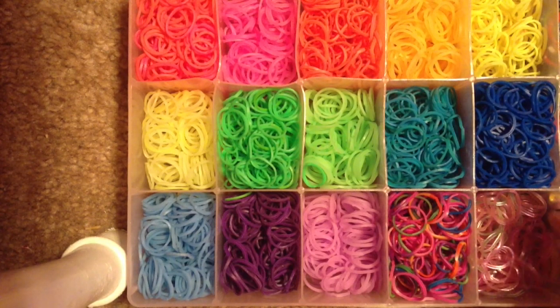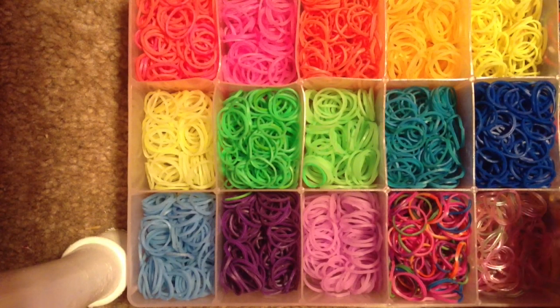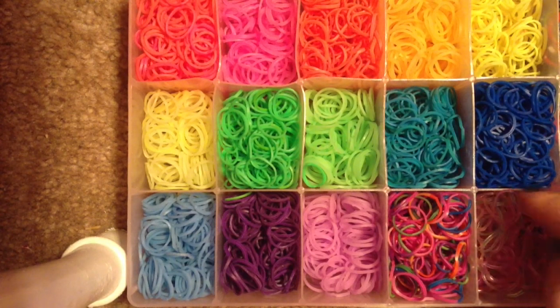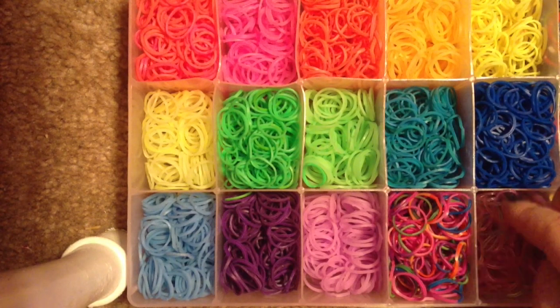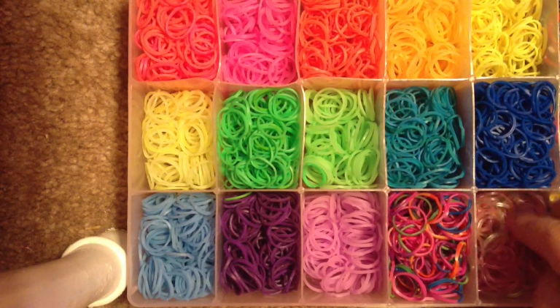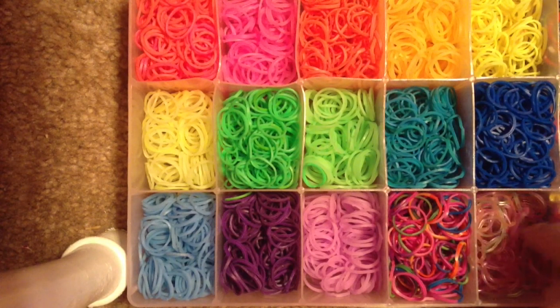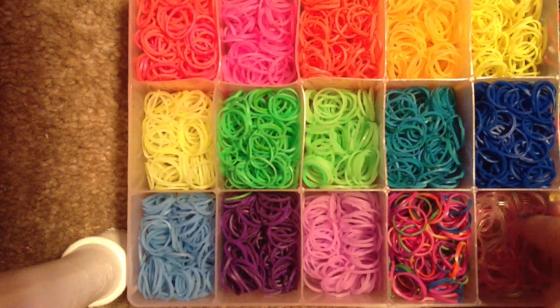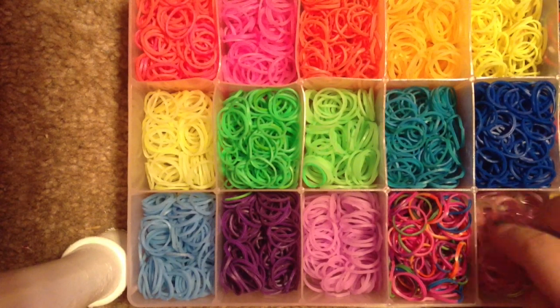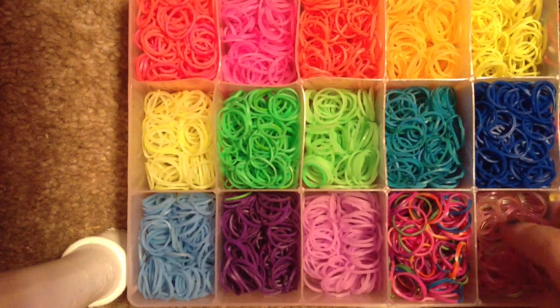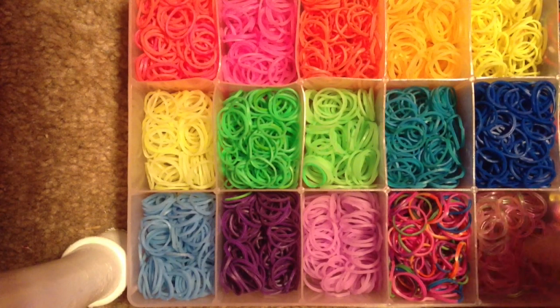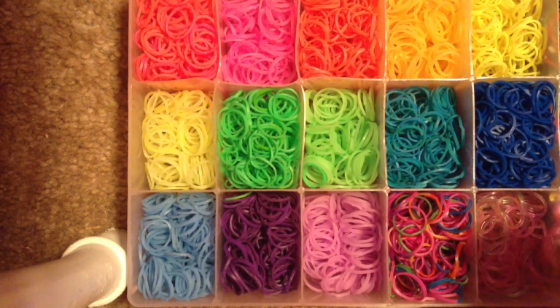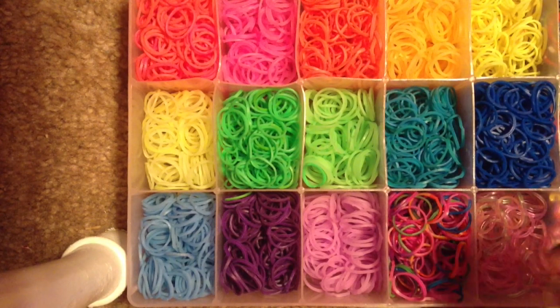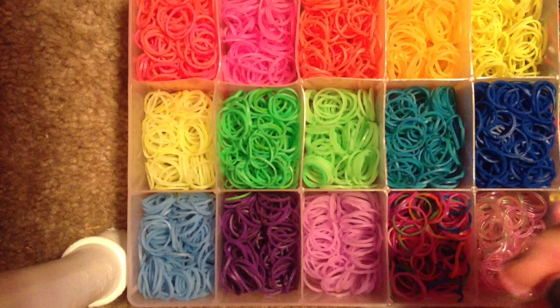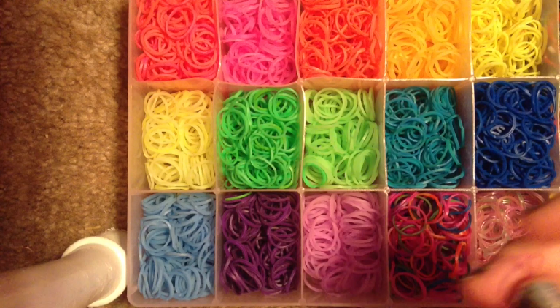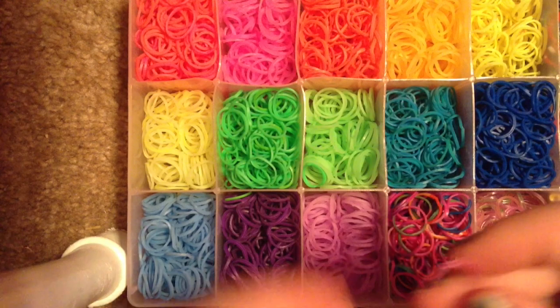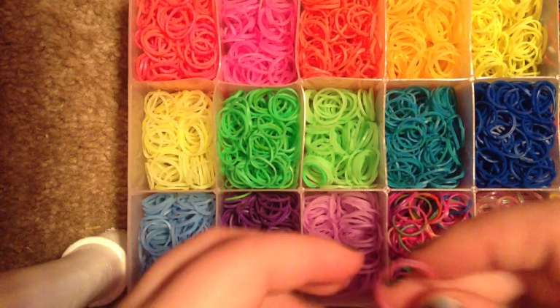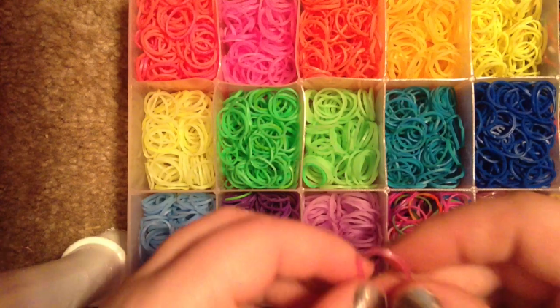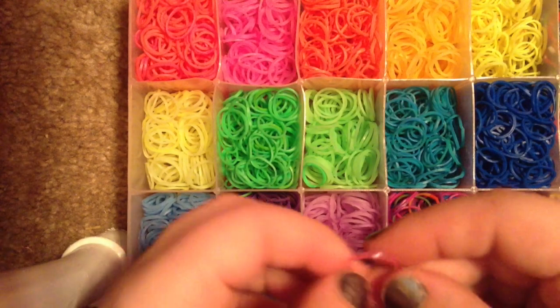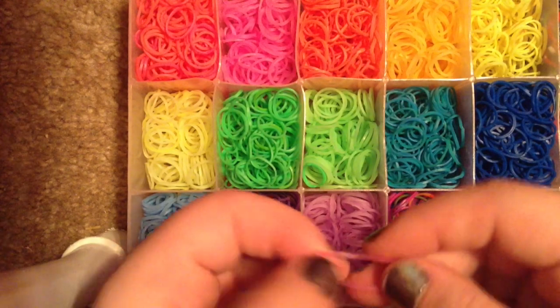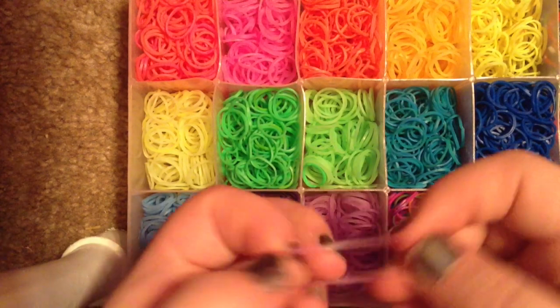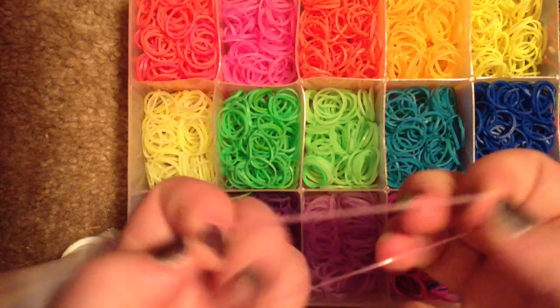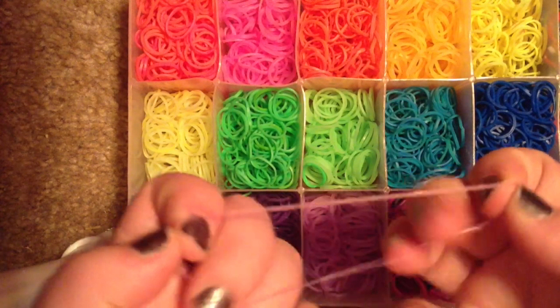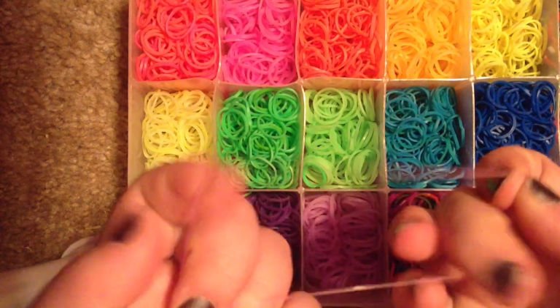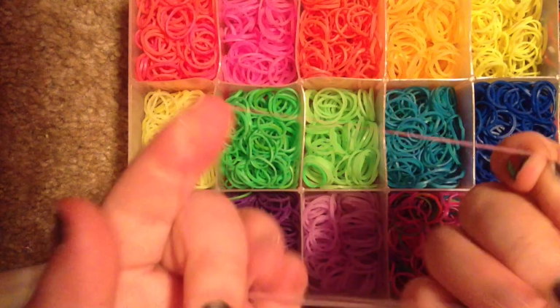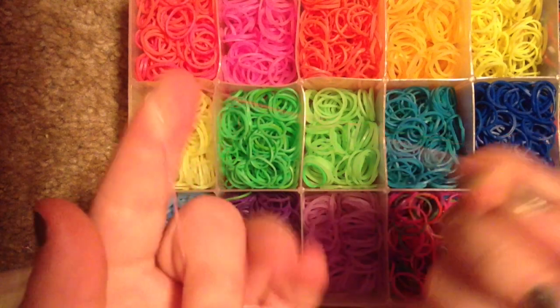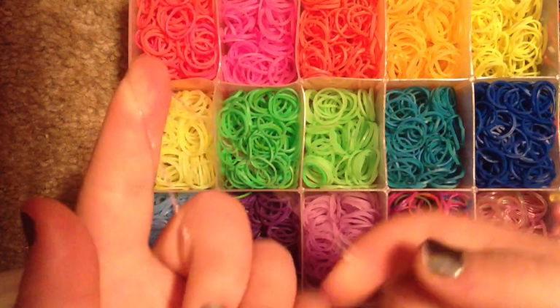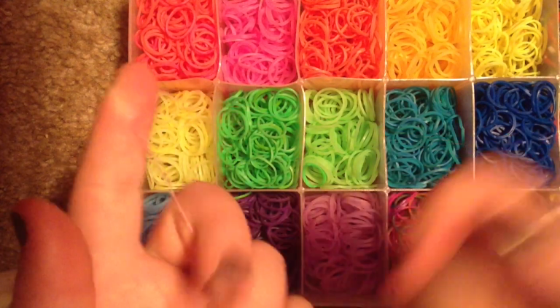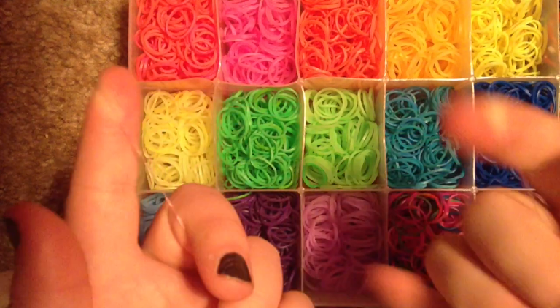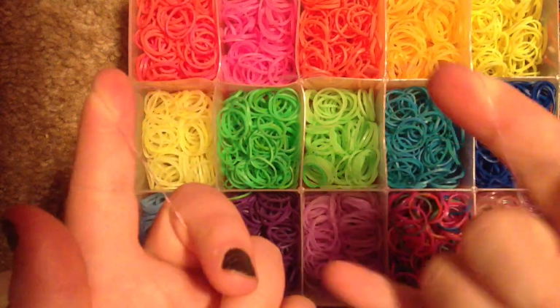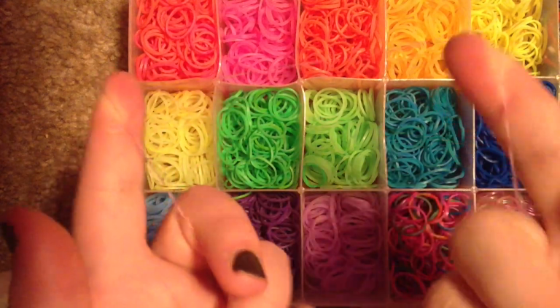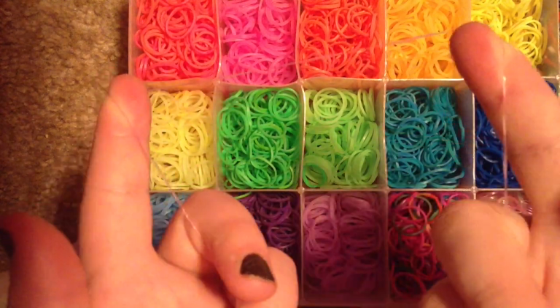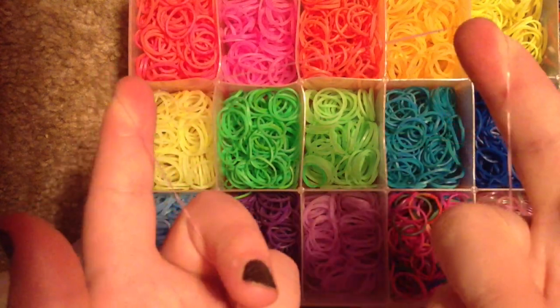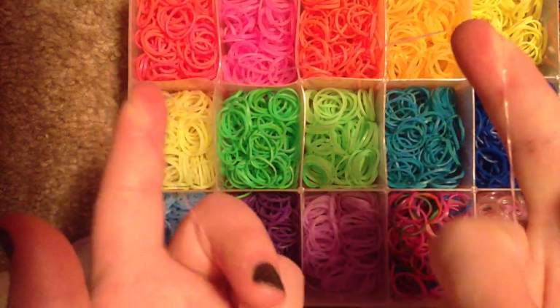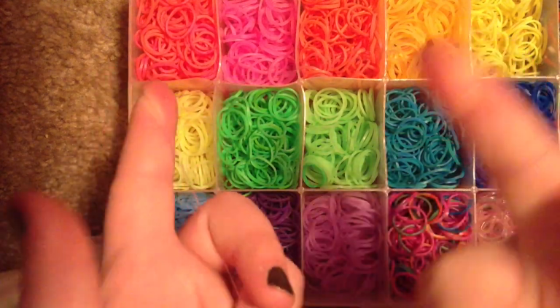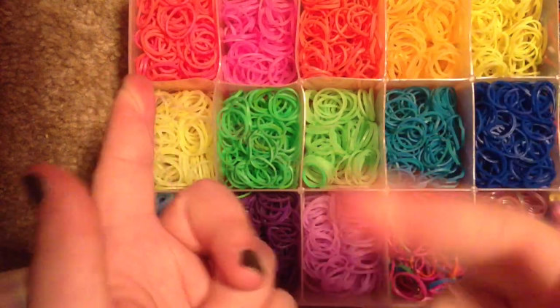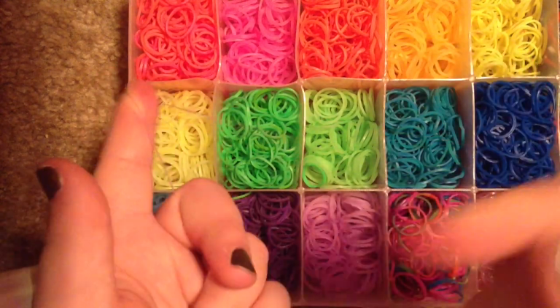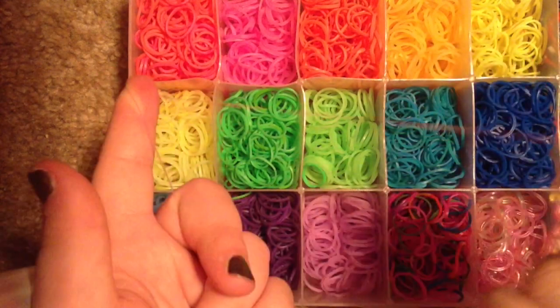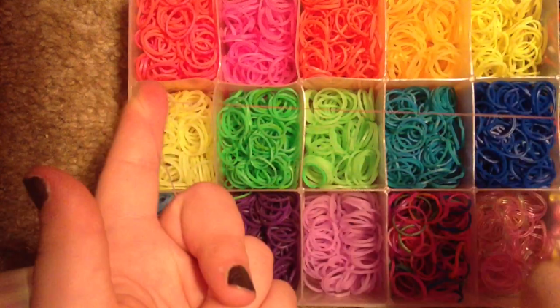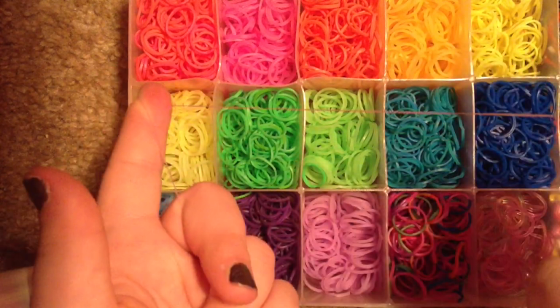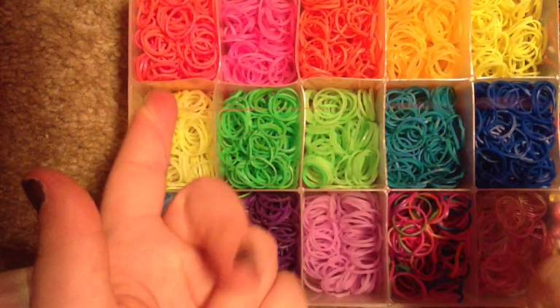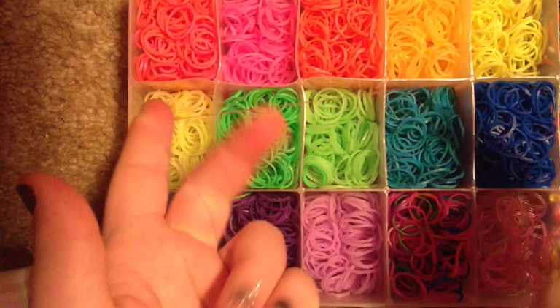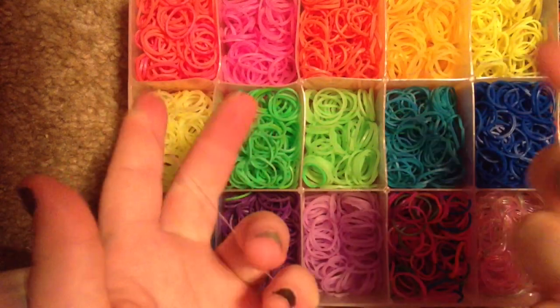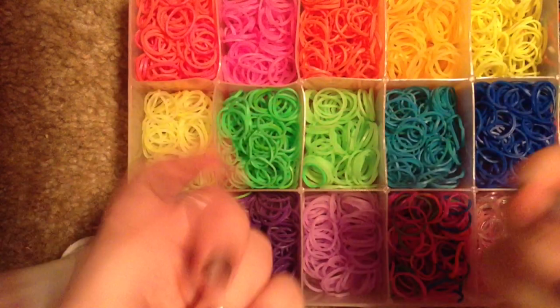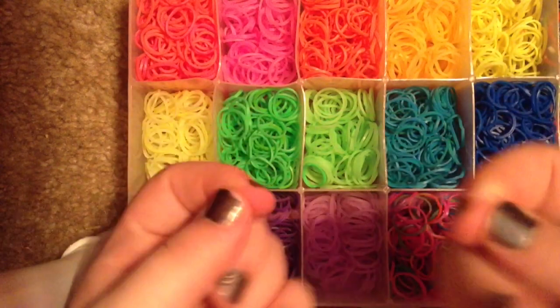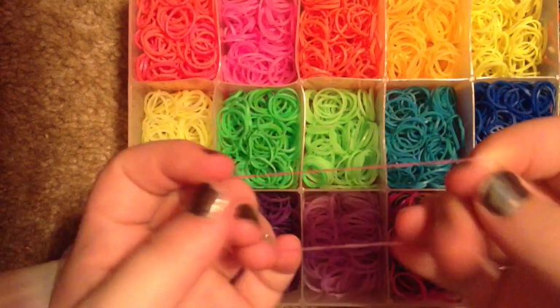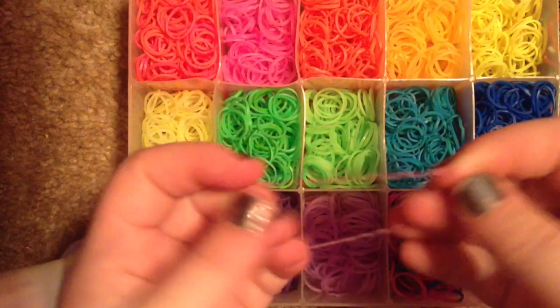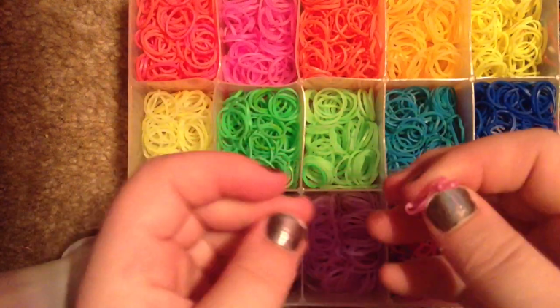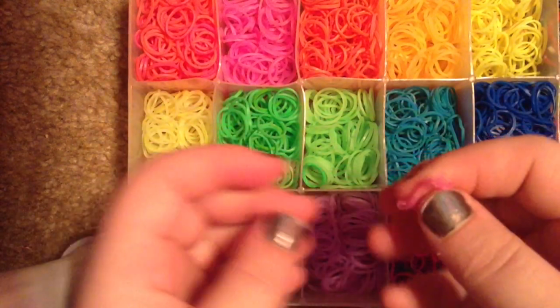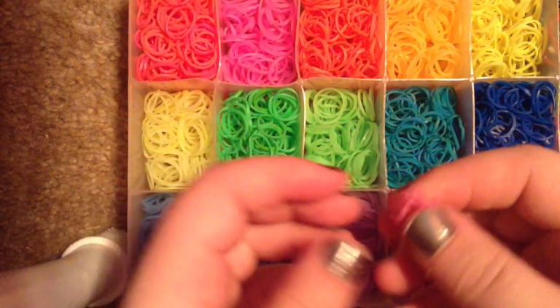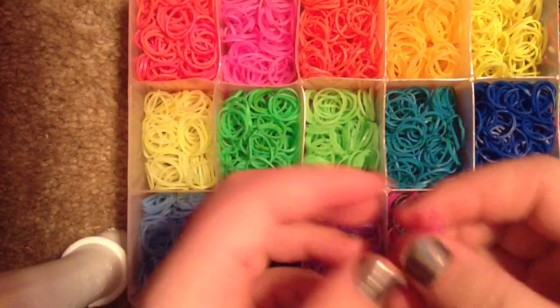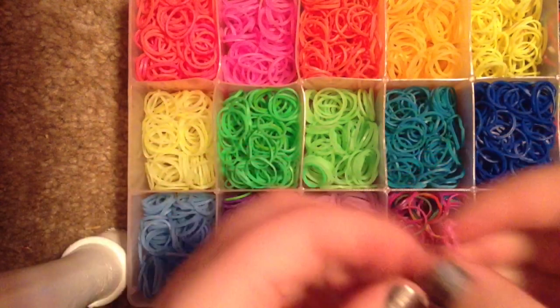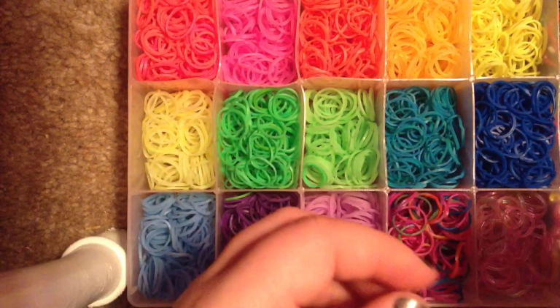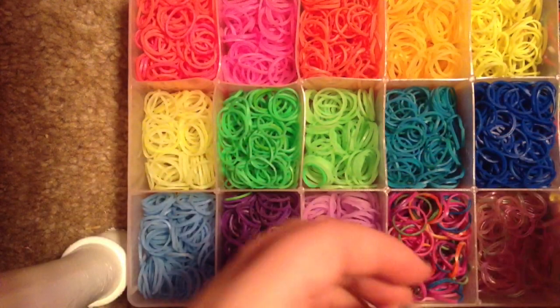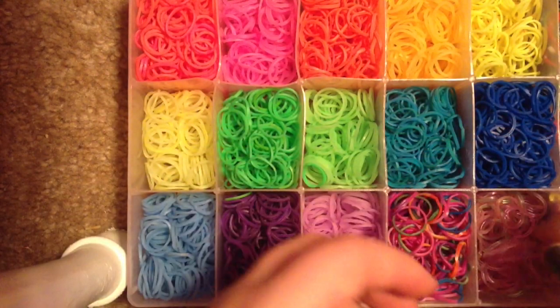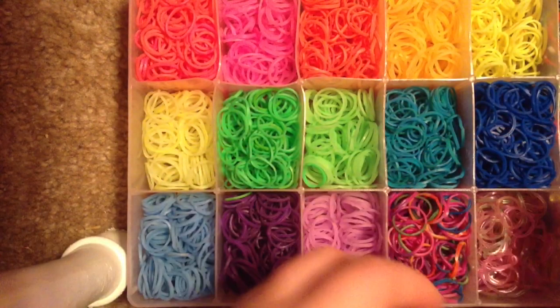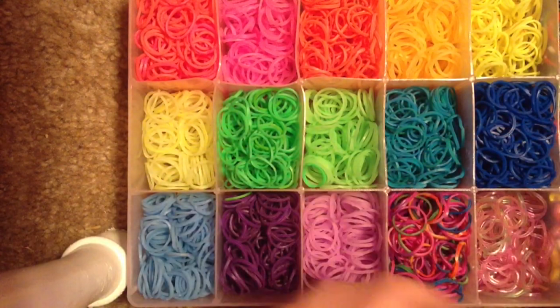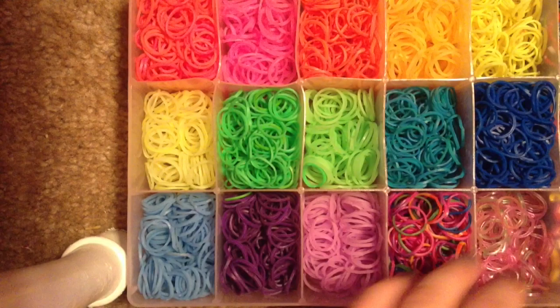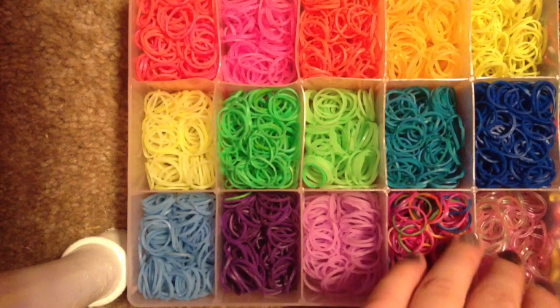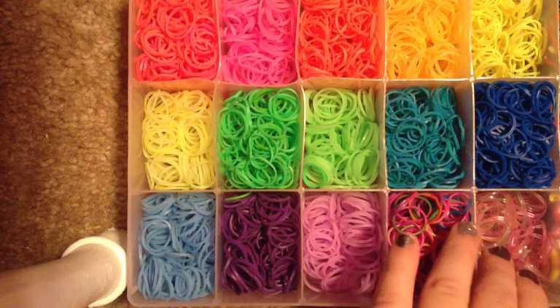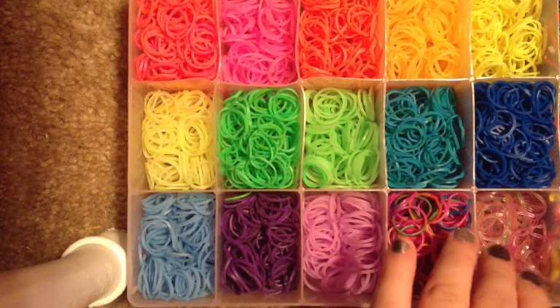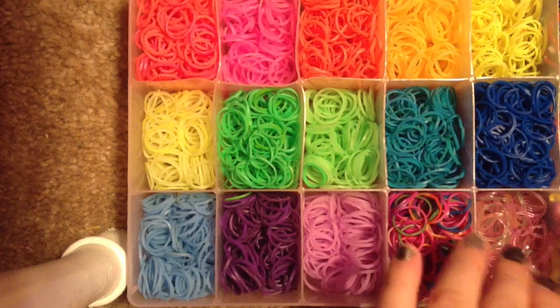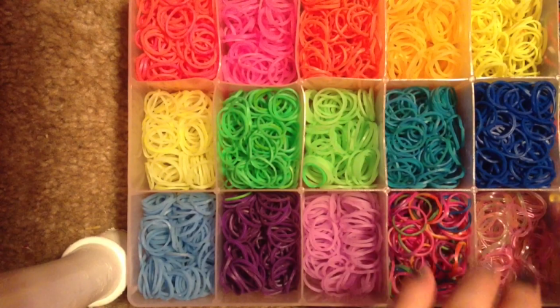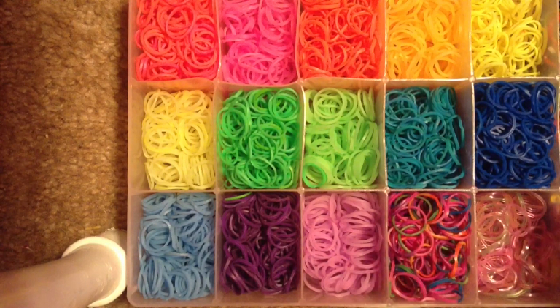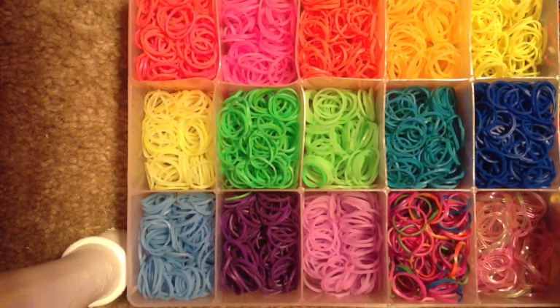But I don't use these so much, because if you watch my review video, they stretch really far but they break really easily, so I don't really use these as much.